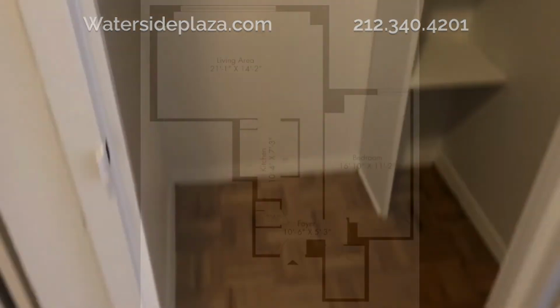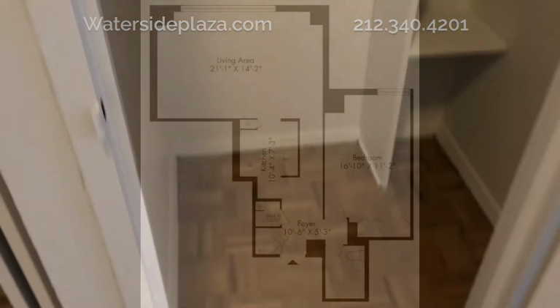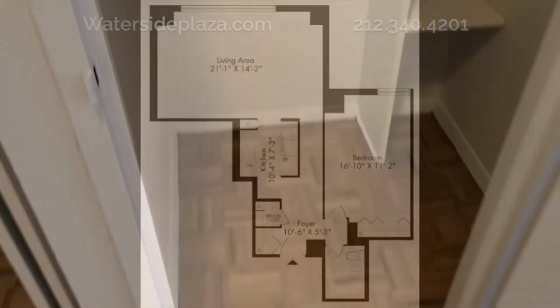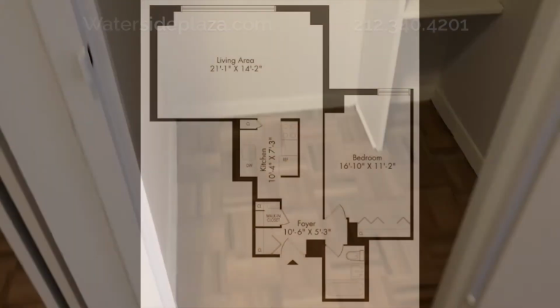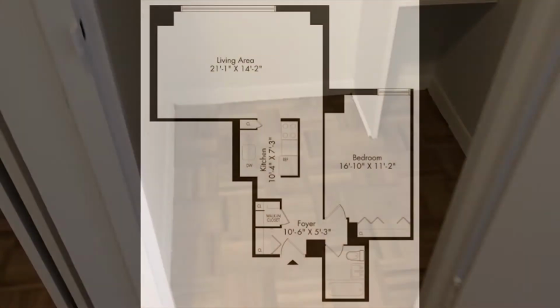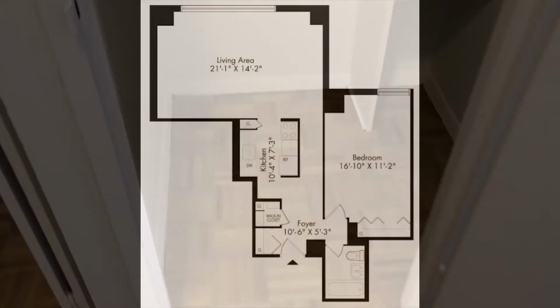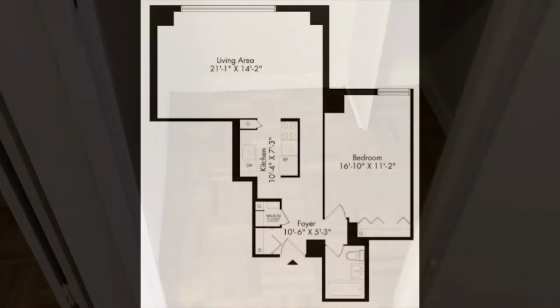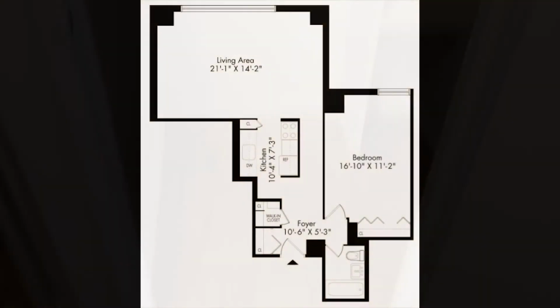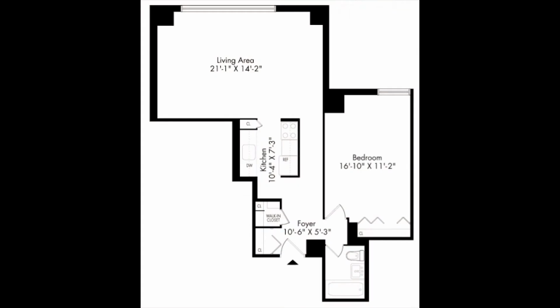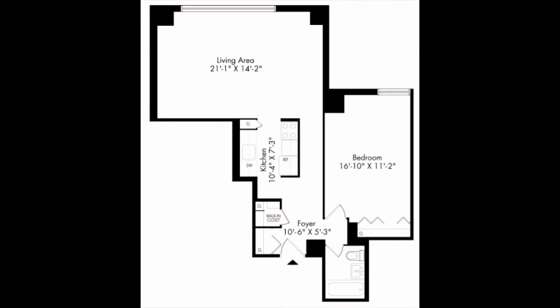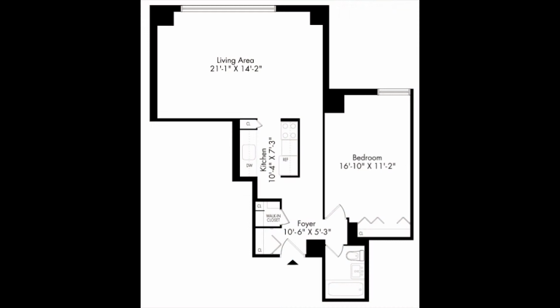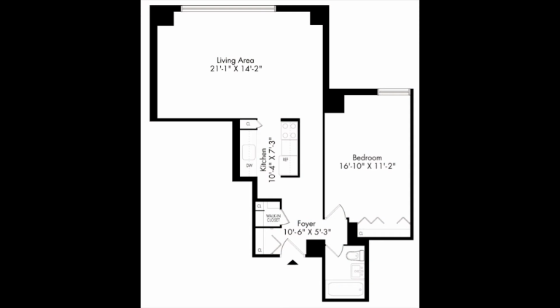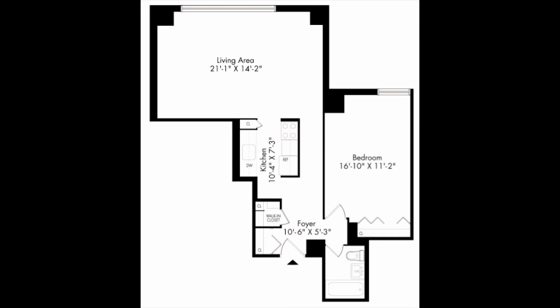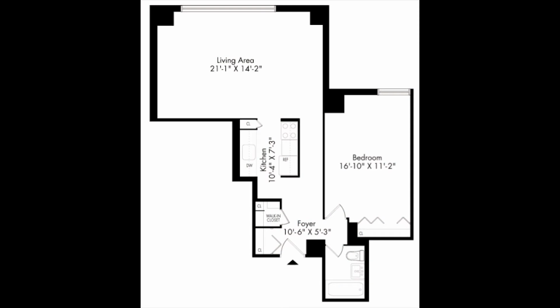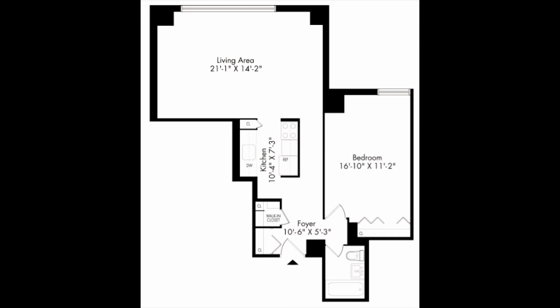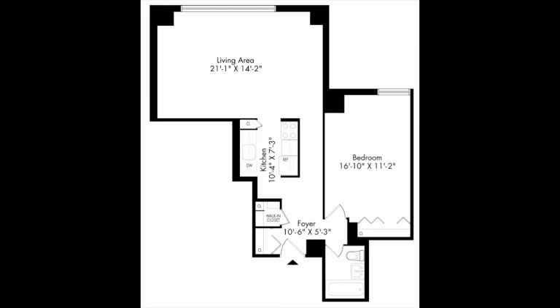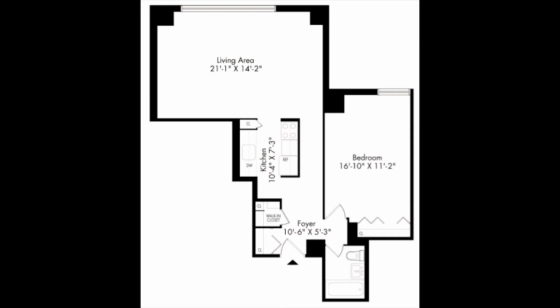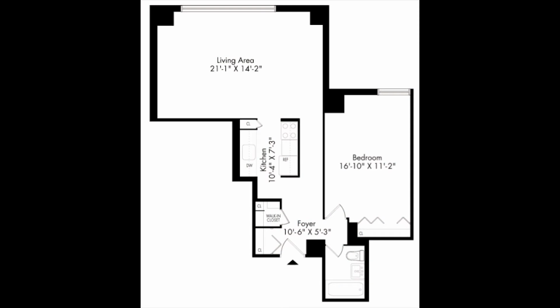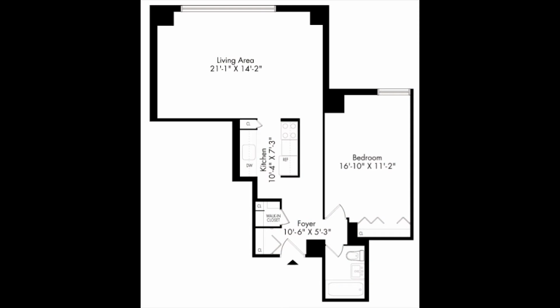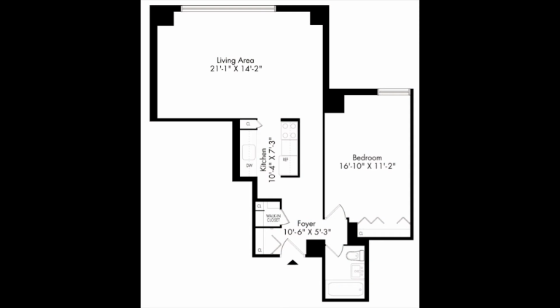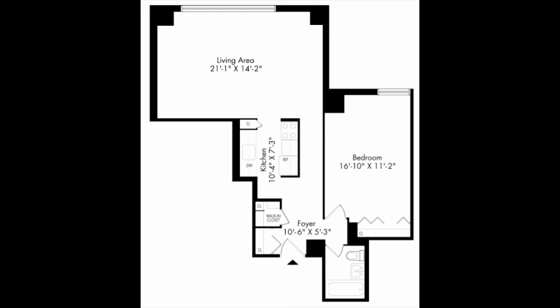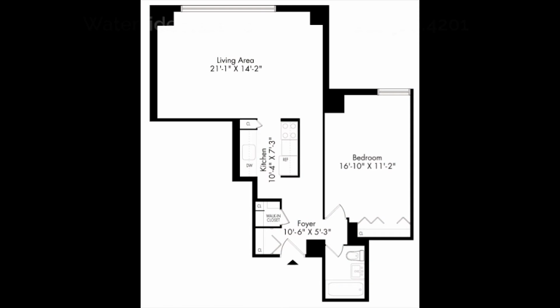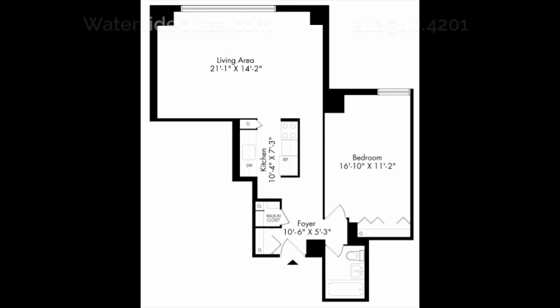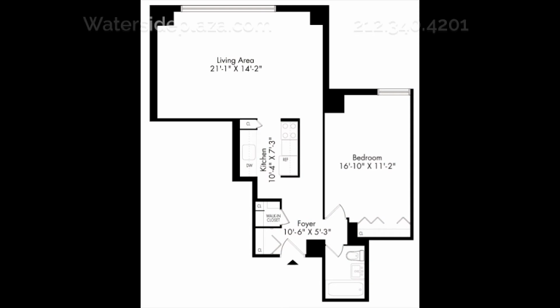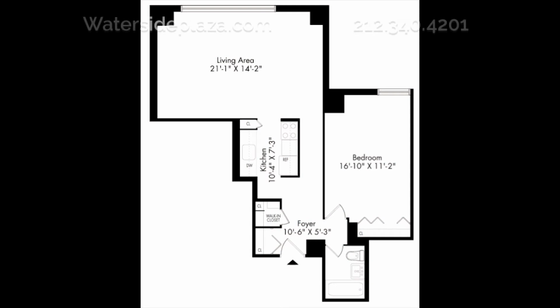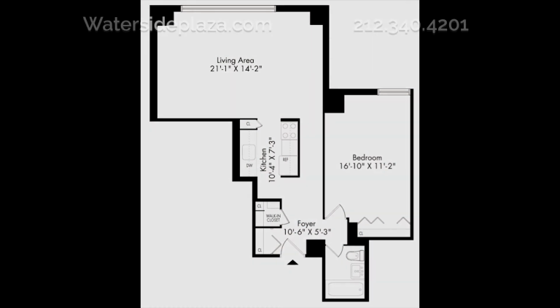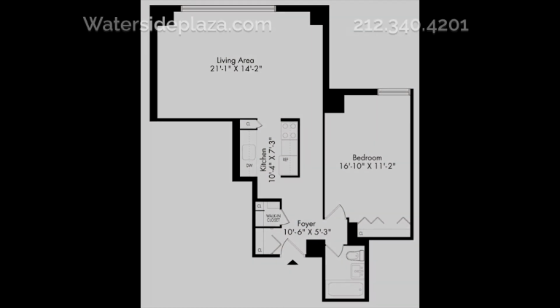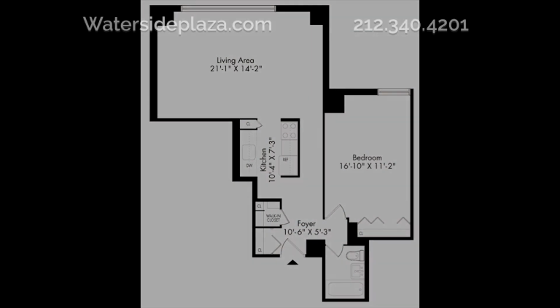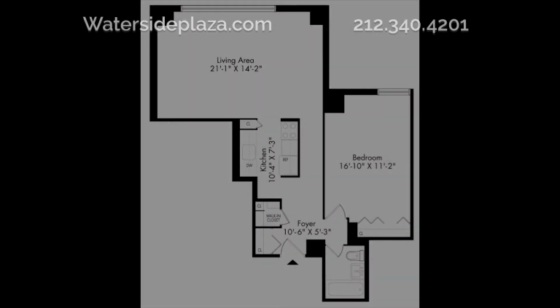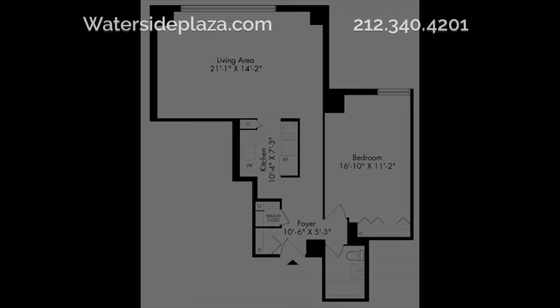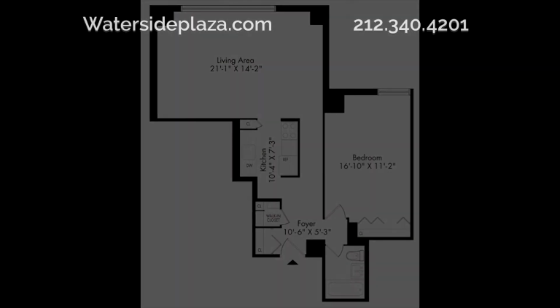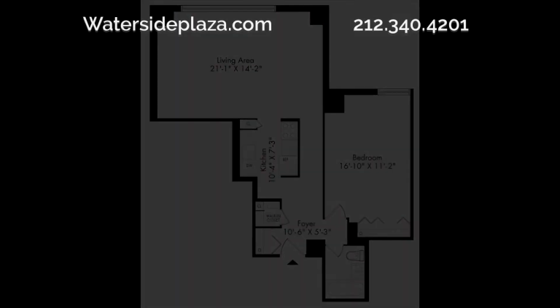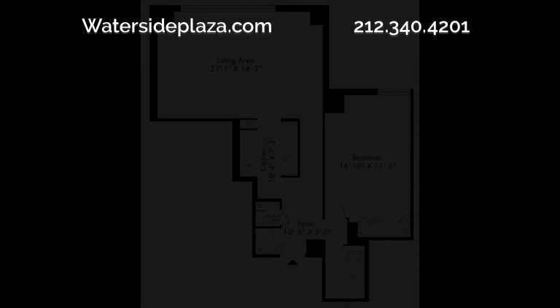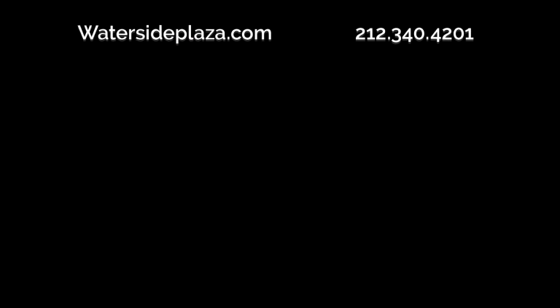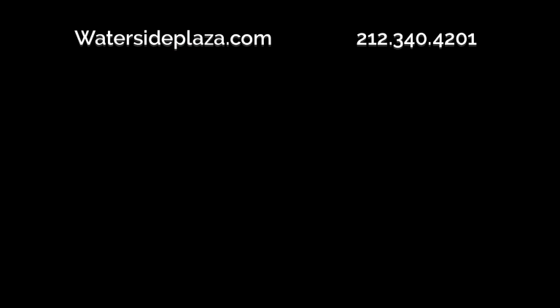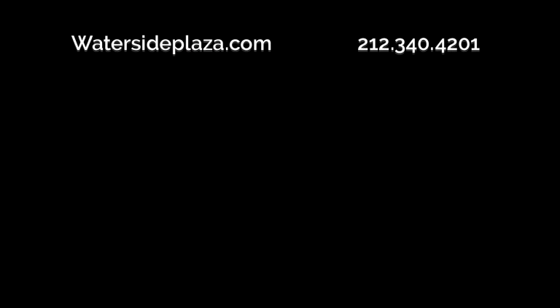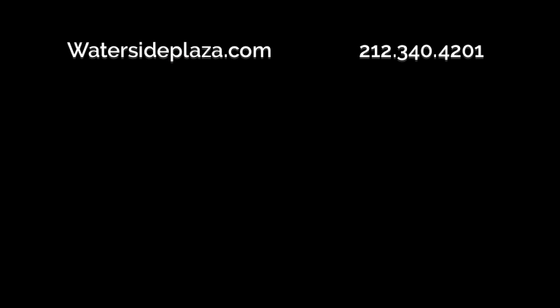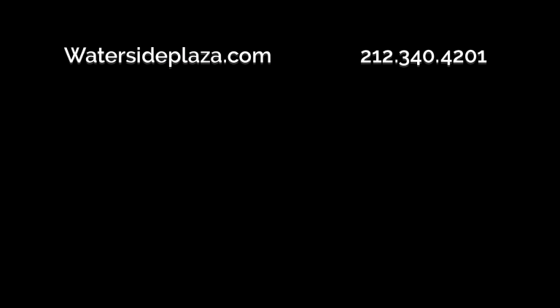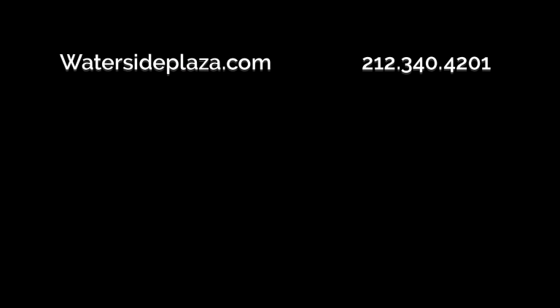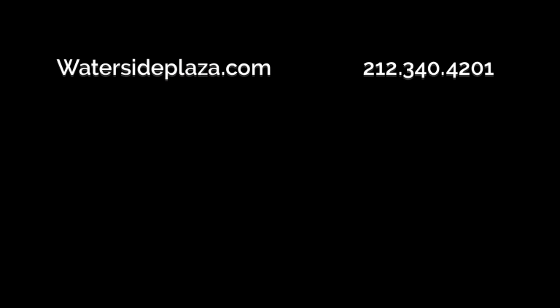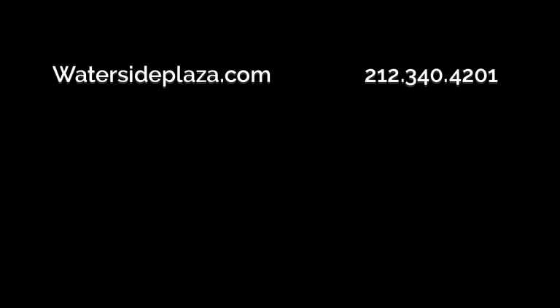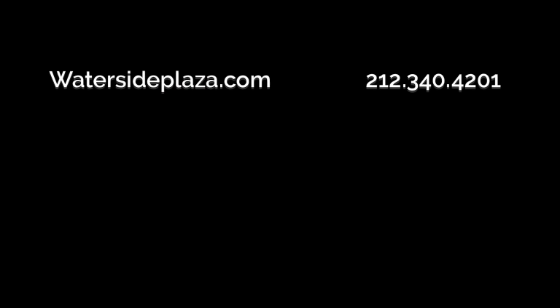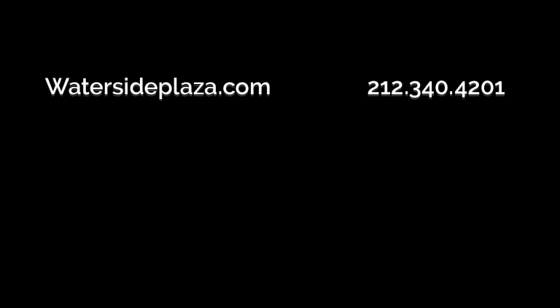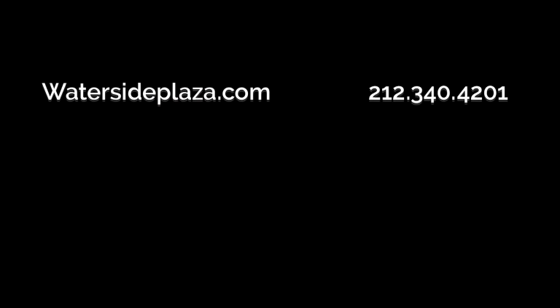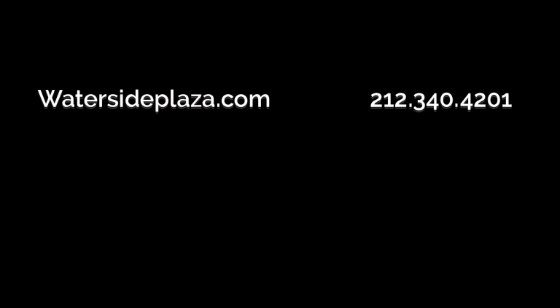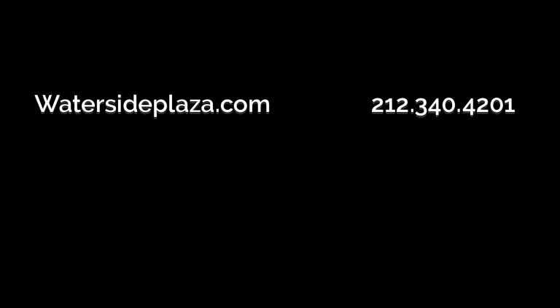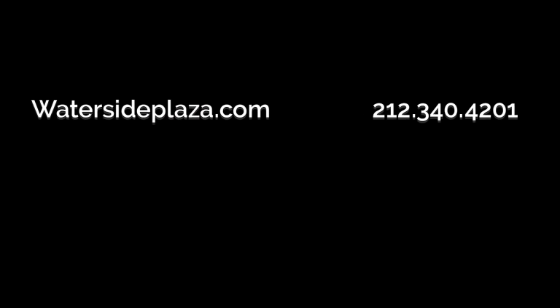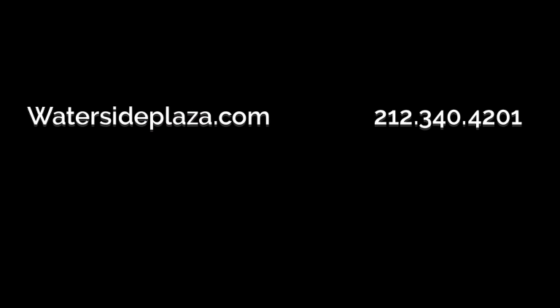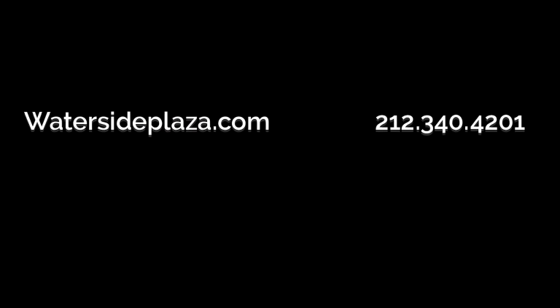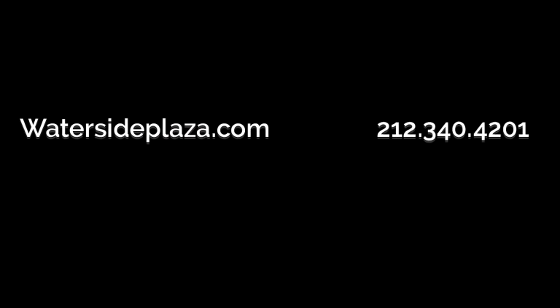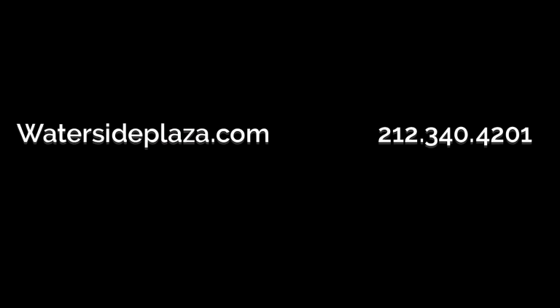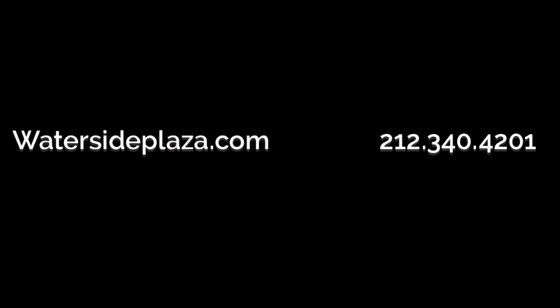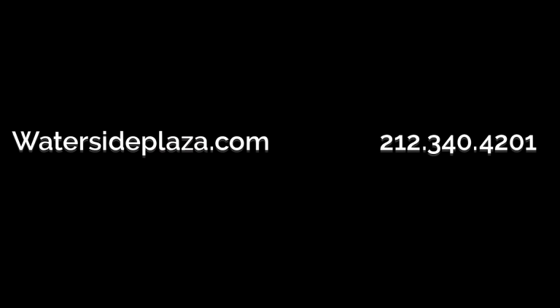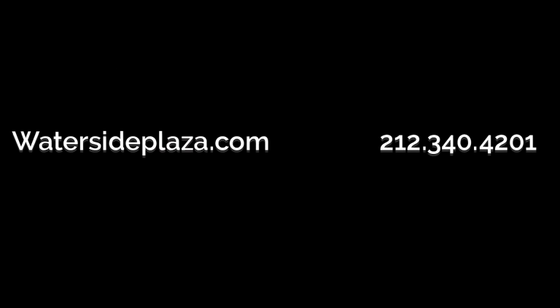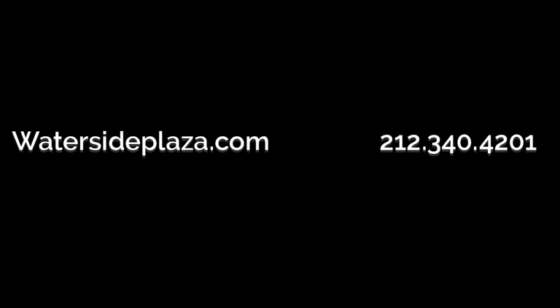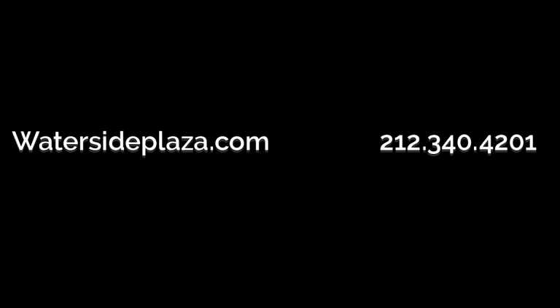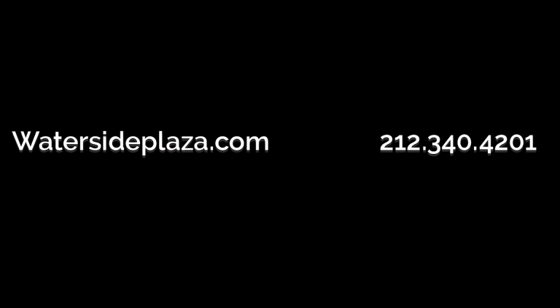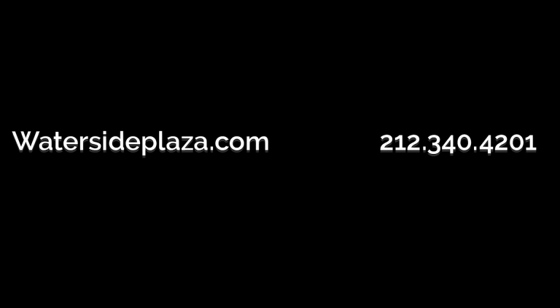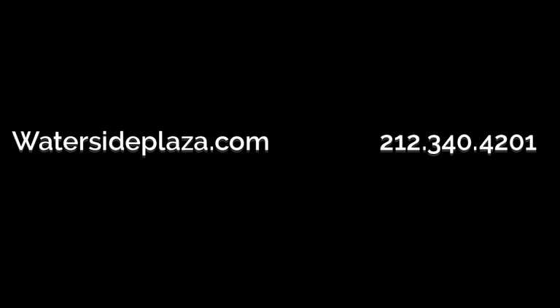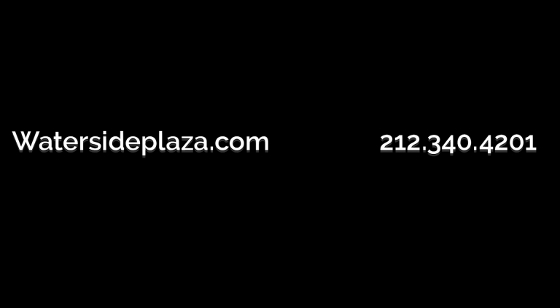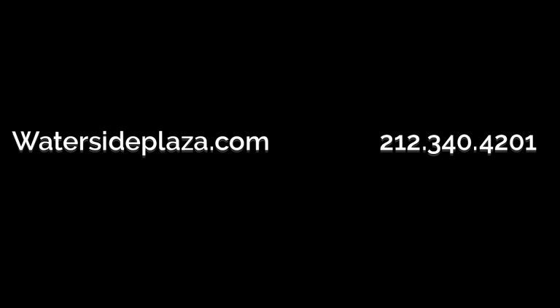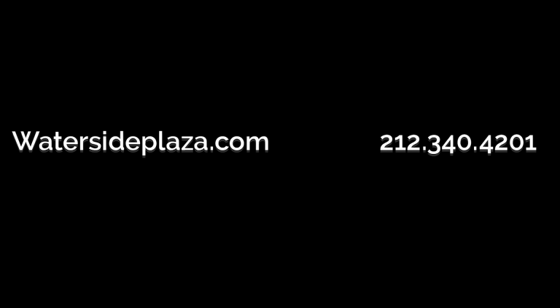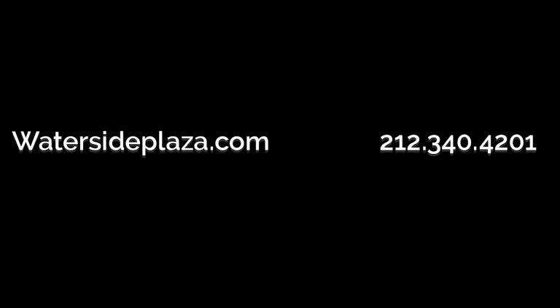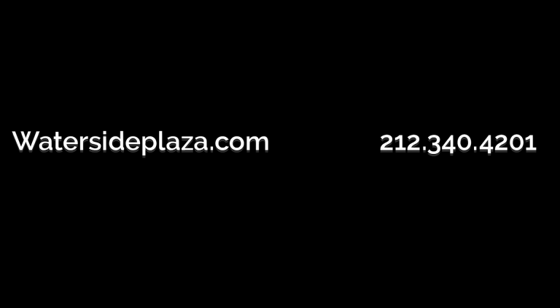For more information, availability, and other video tours, please visit watersideplaza.com.